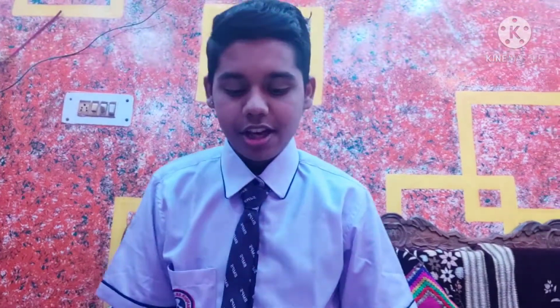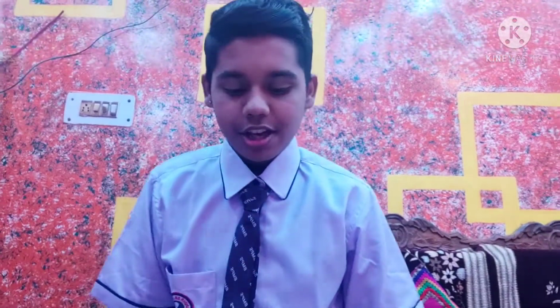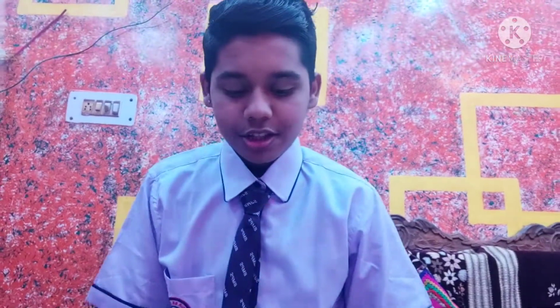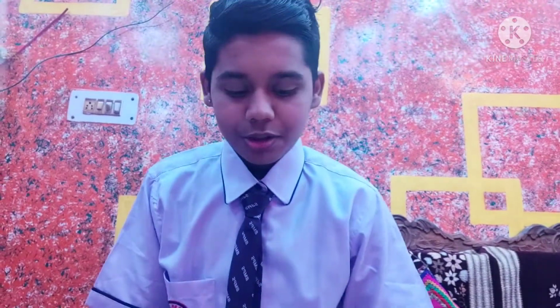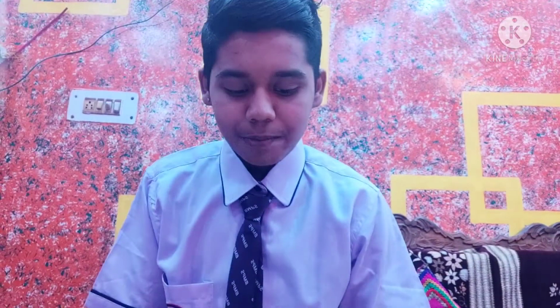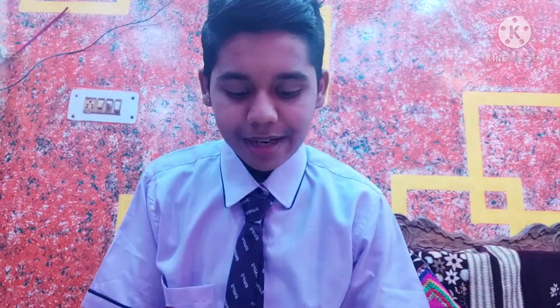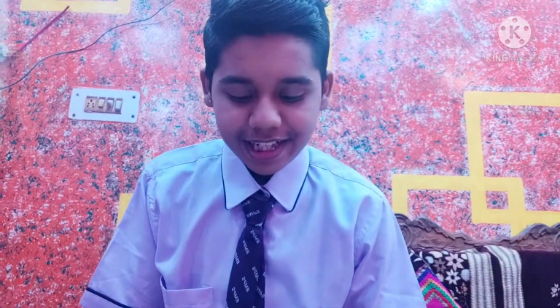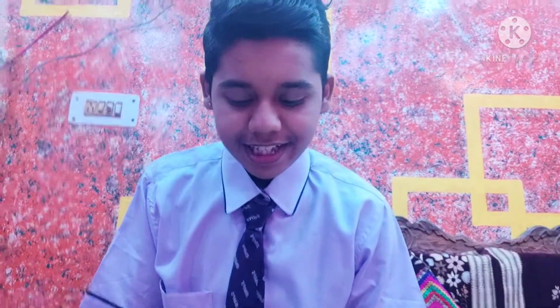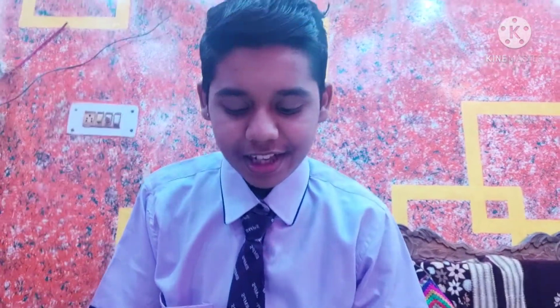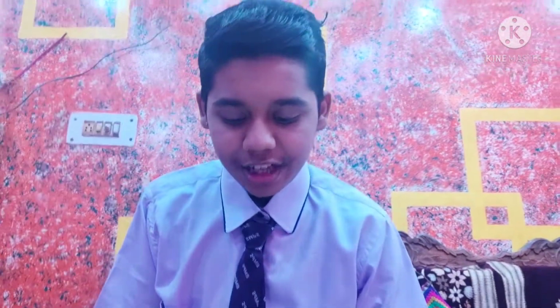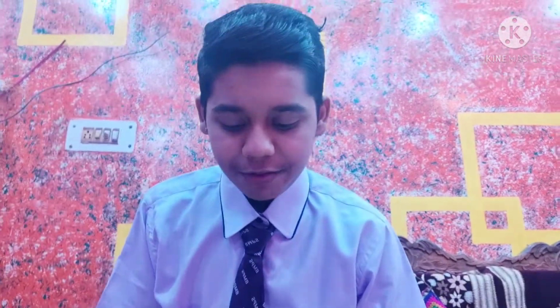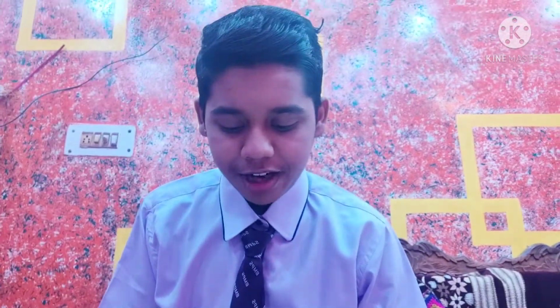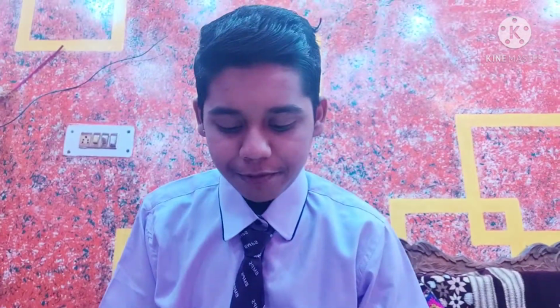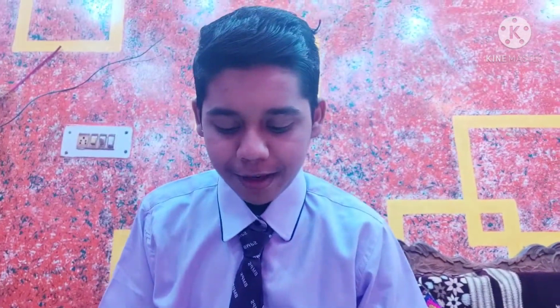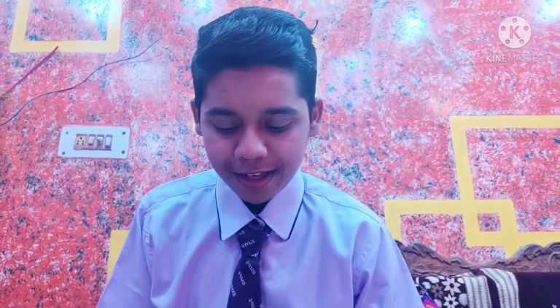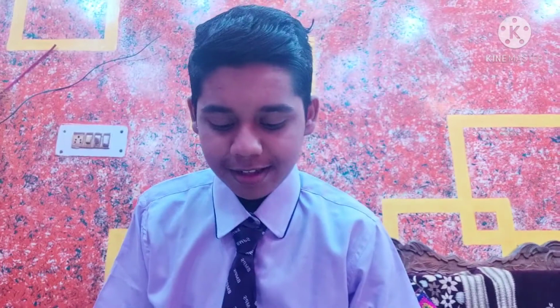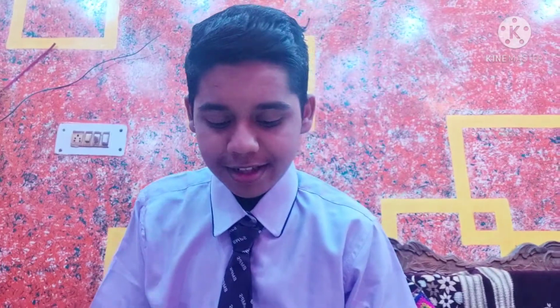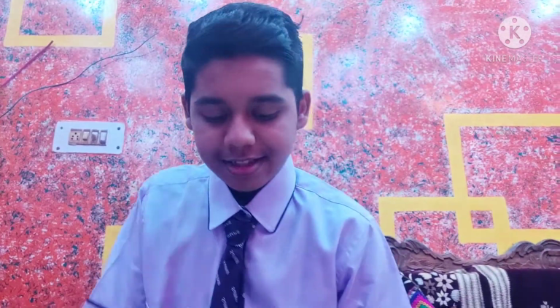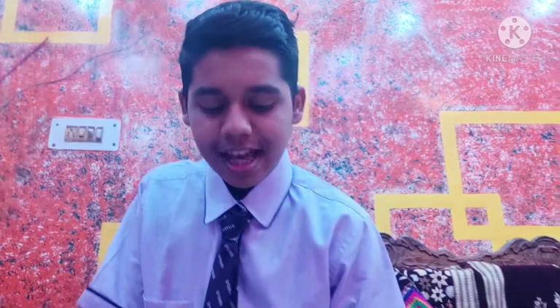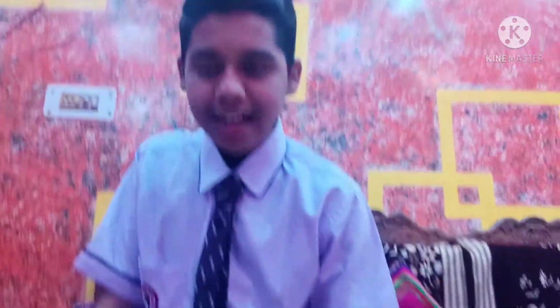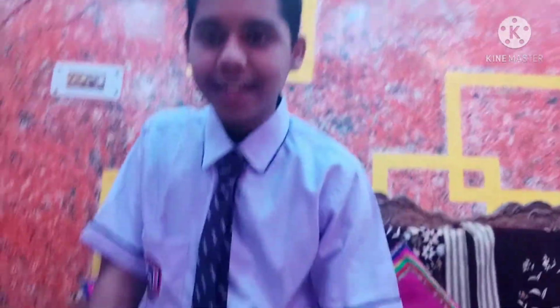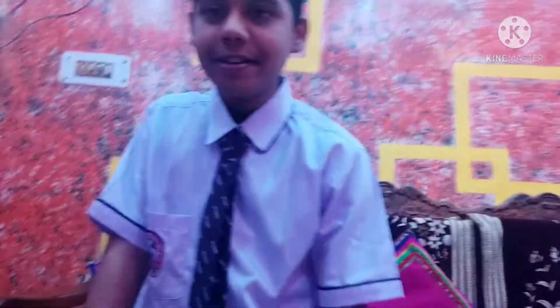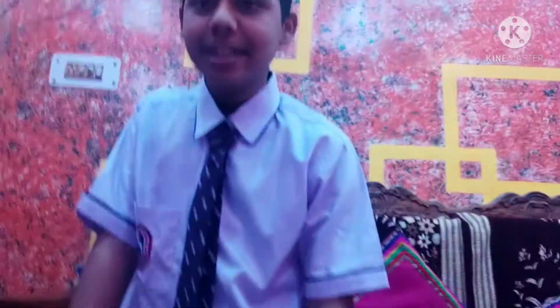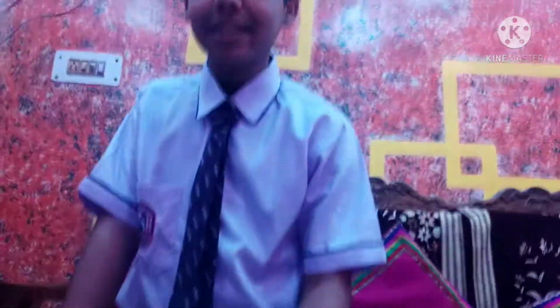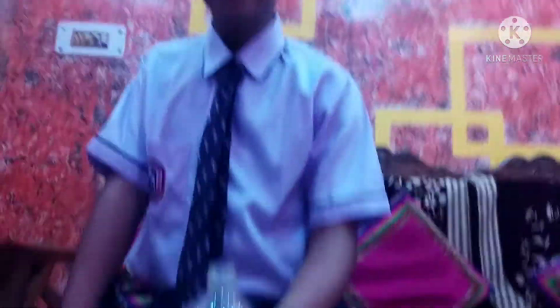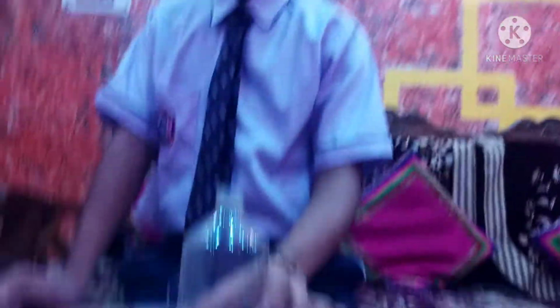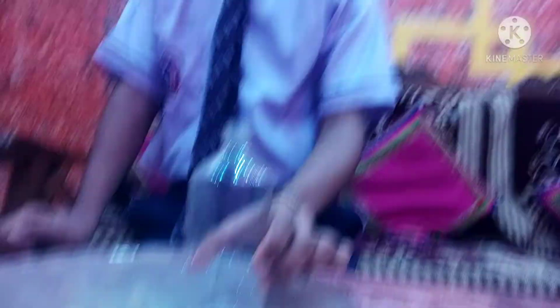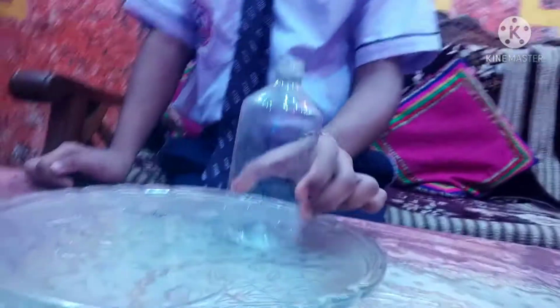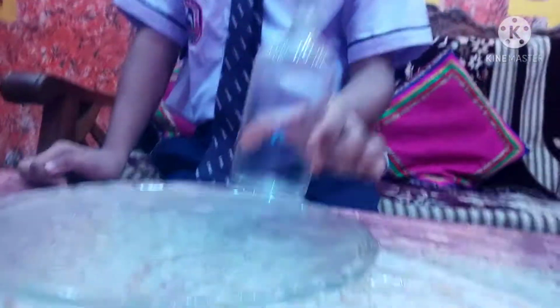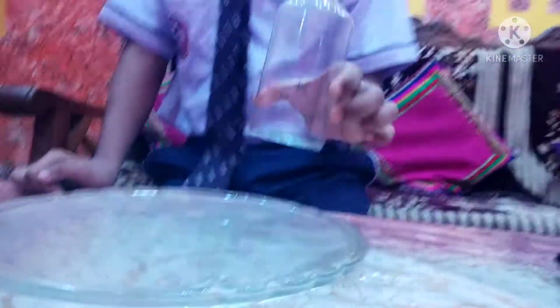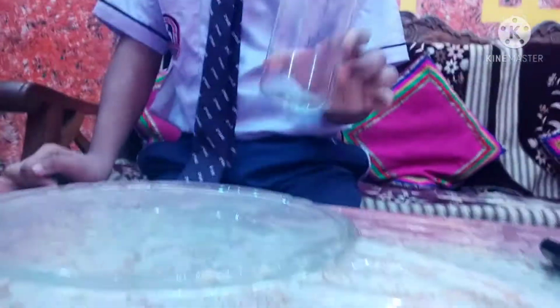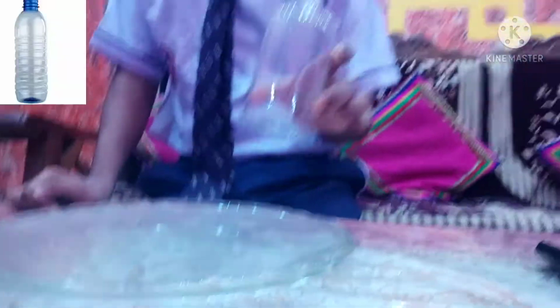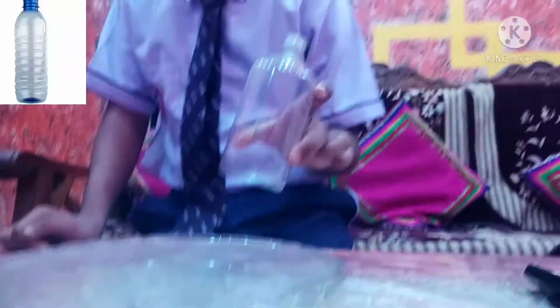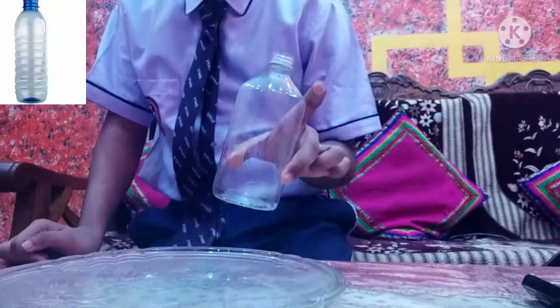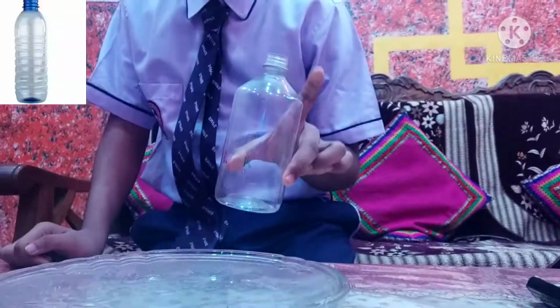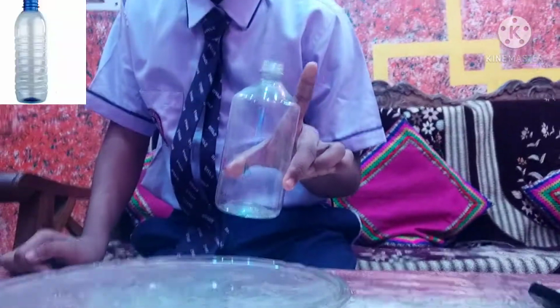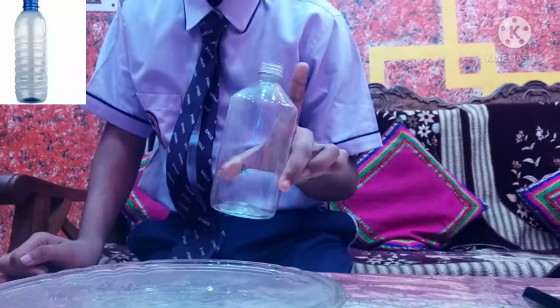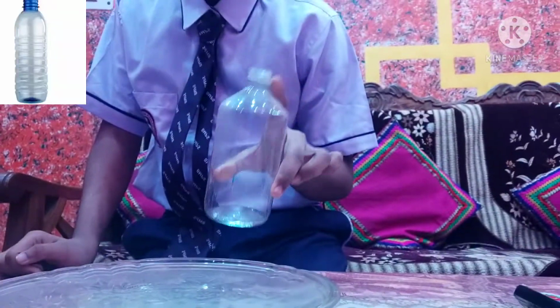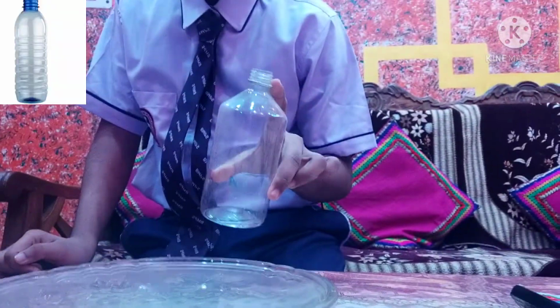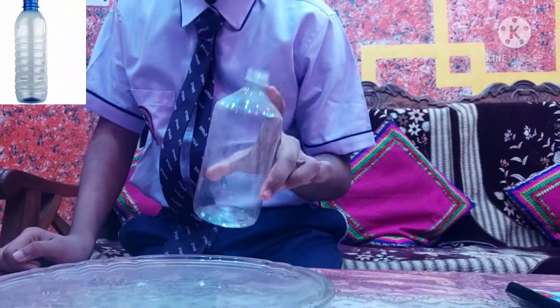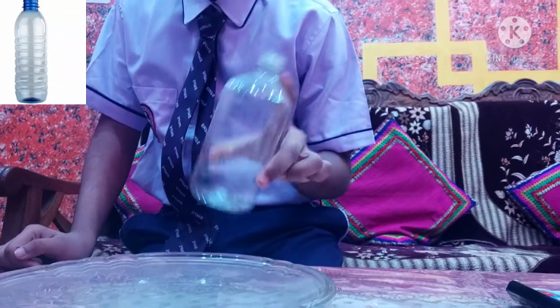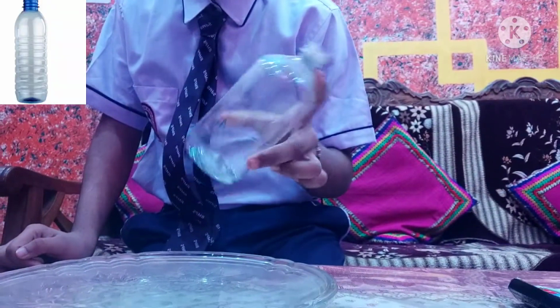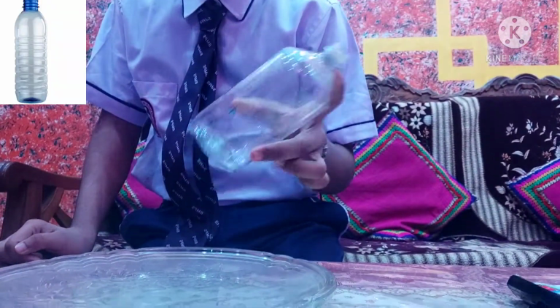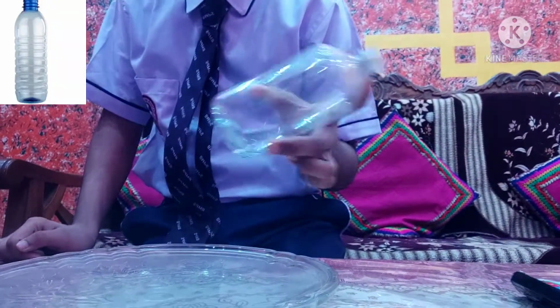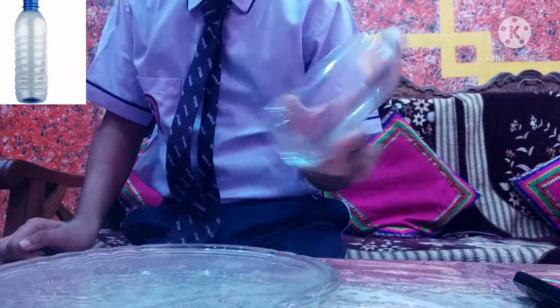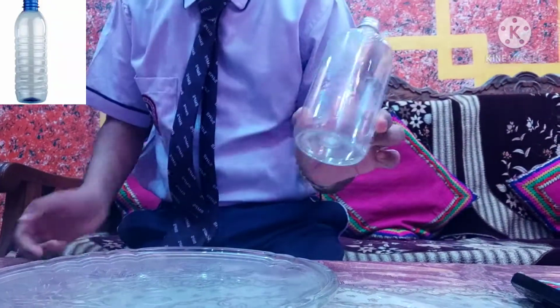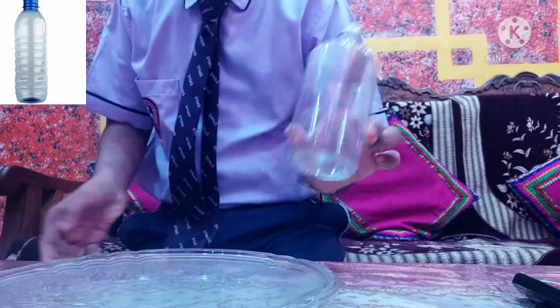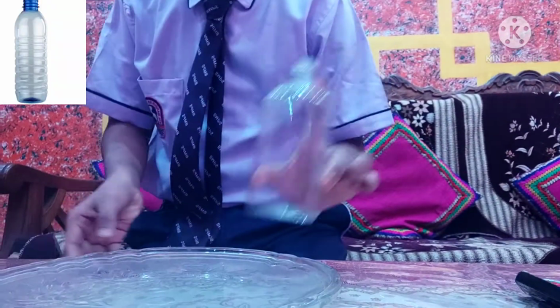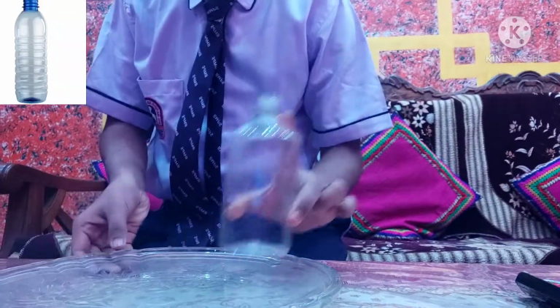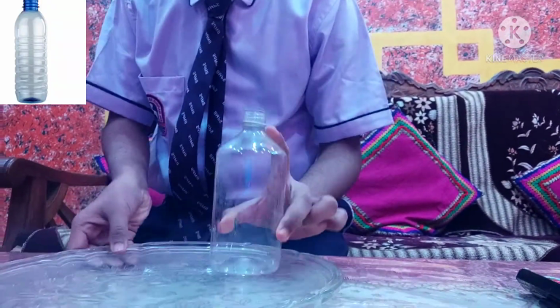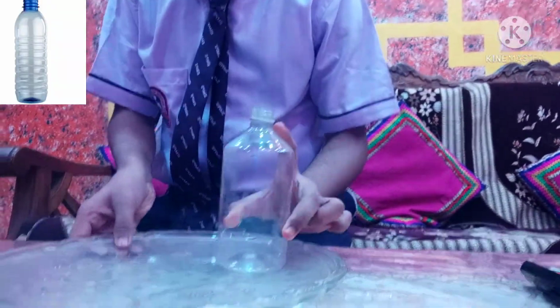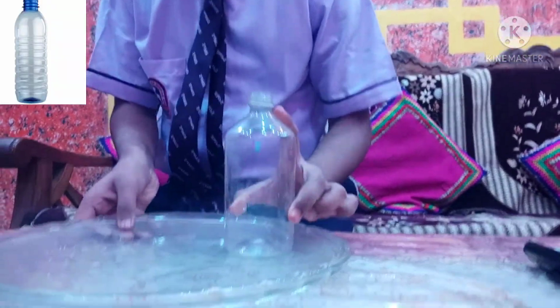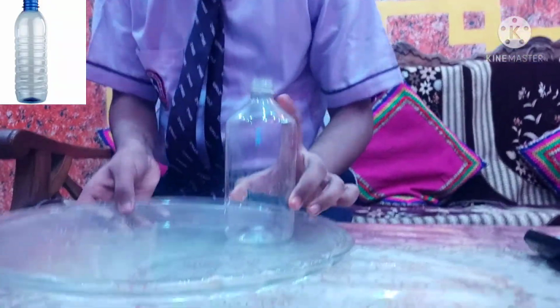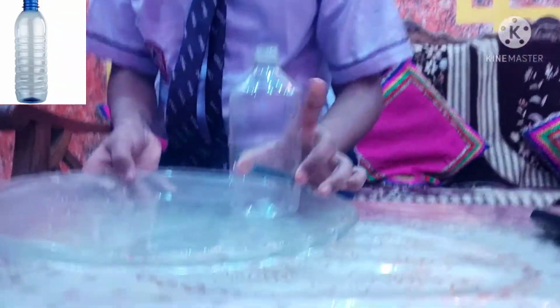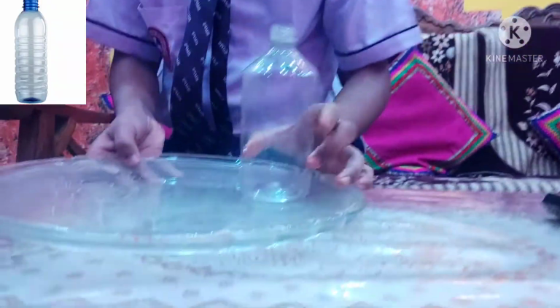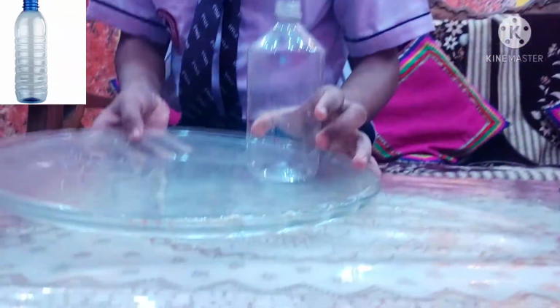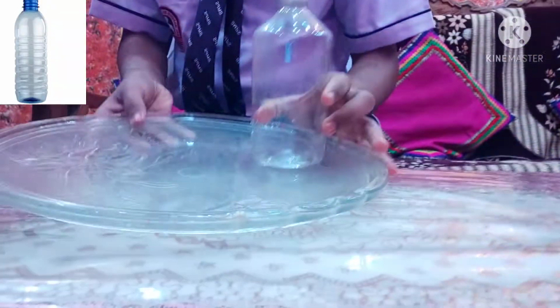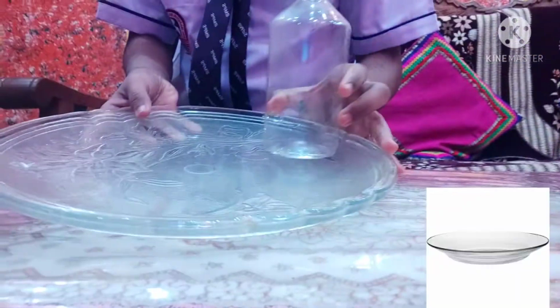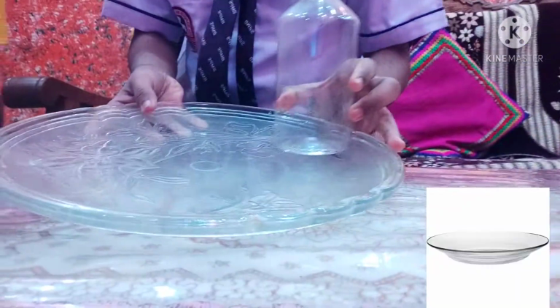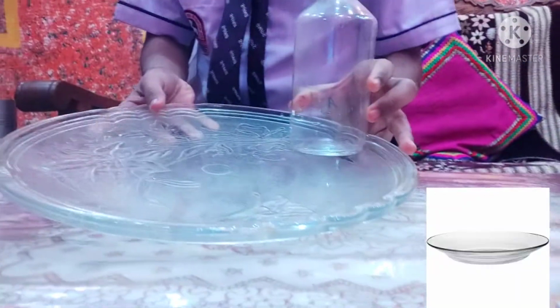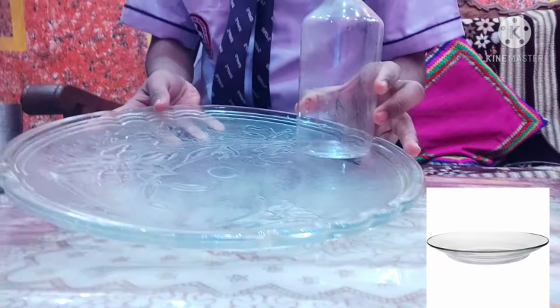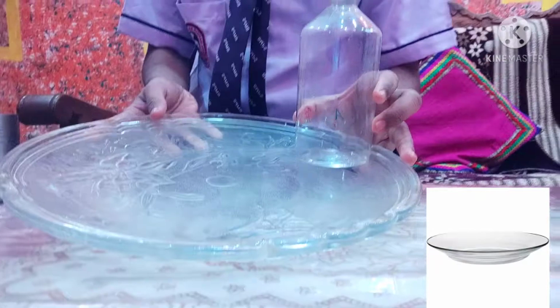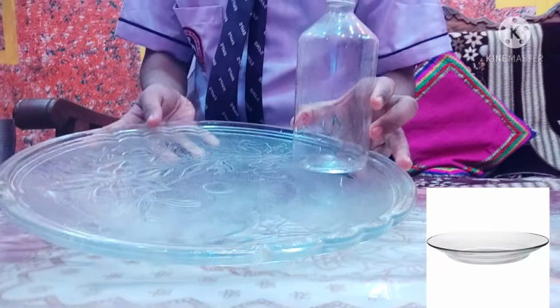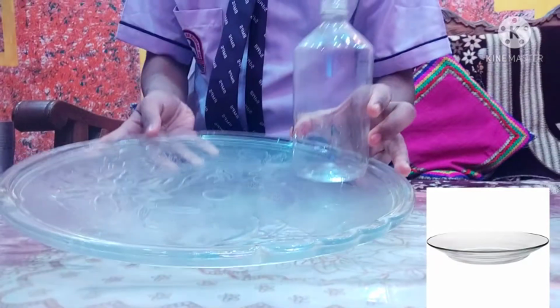The material required for this activity is one bottle — you can take any bottle — and one tray.